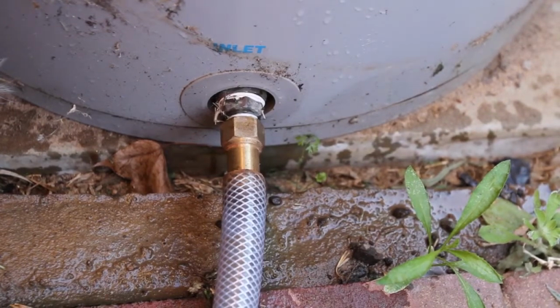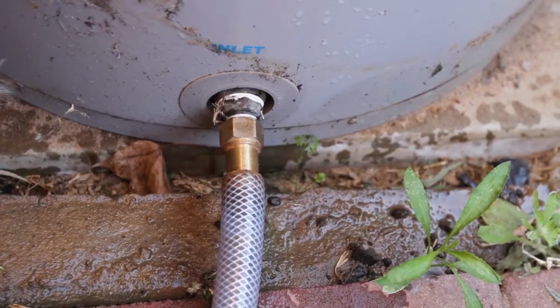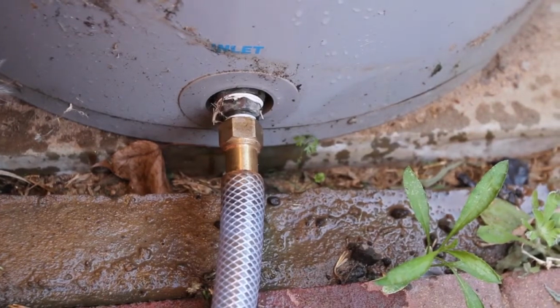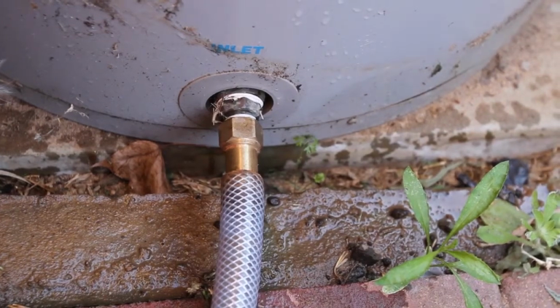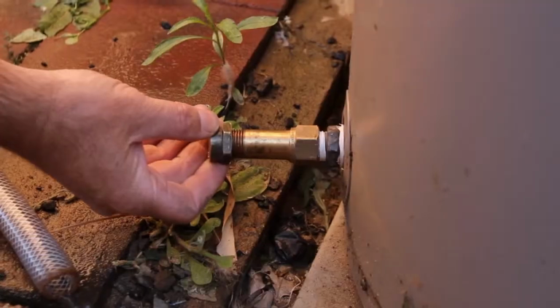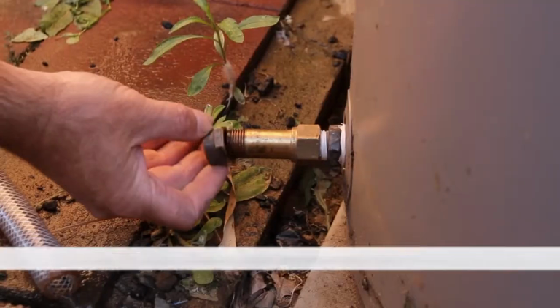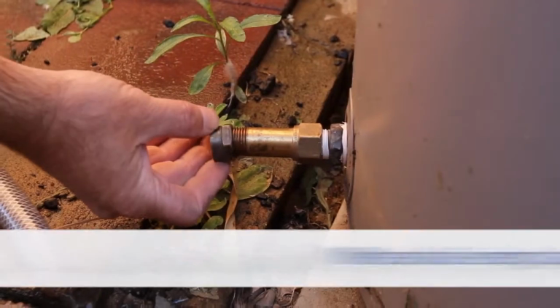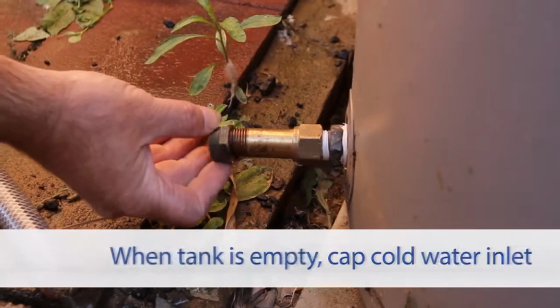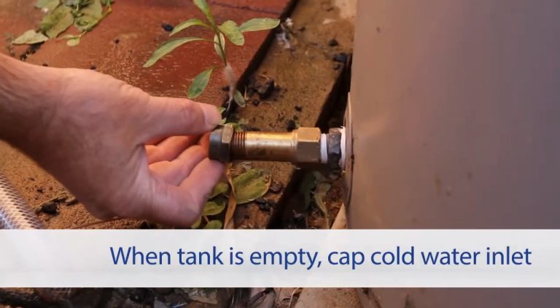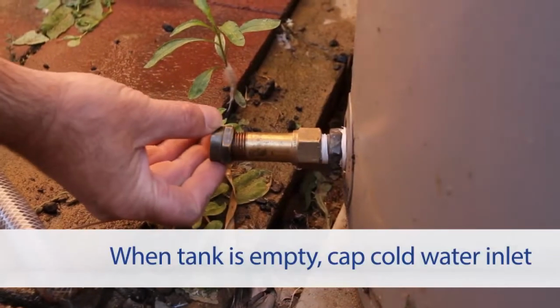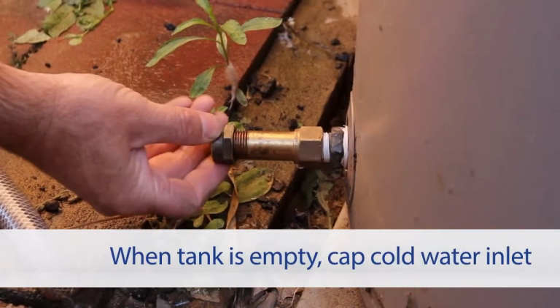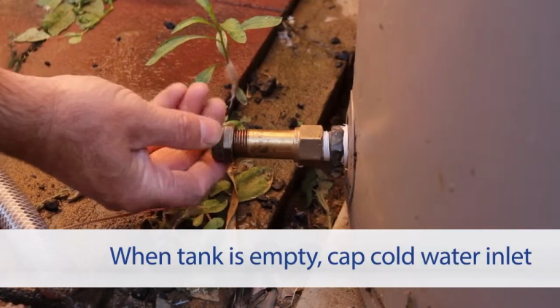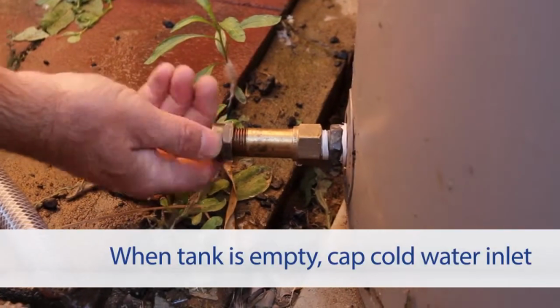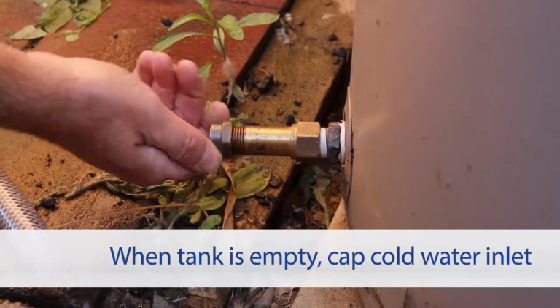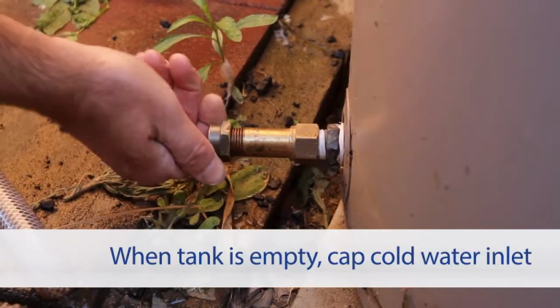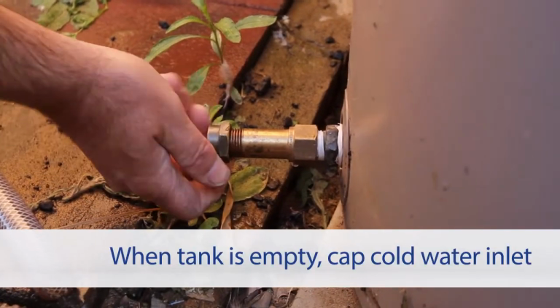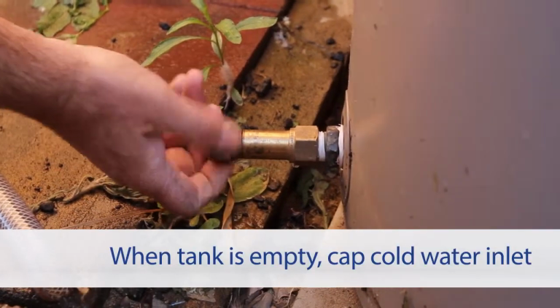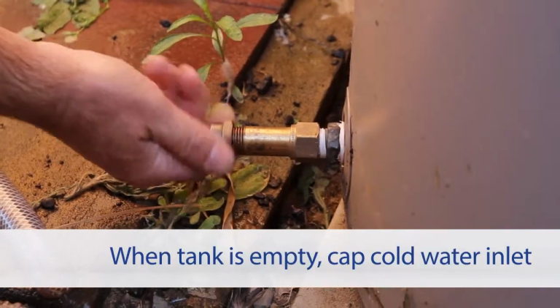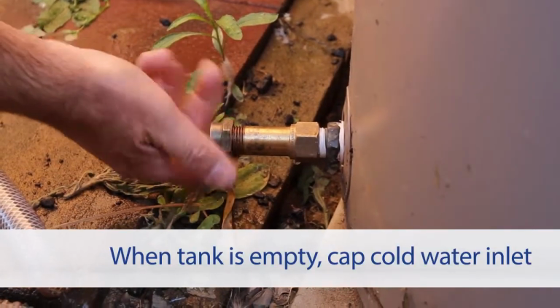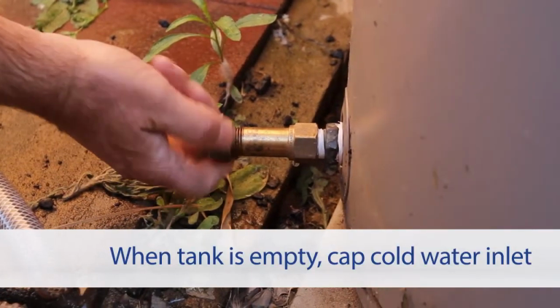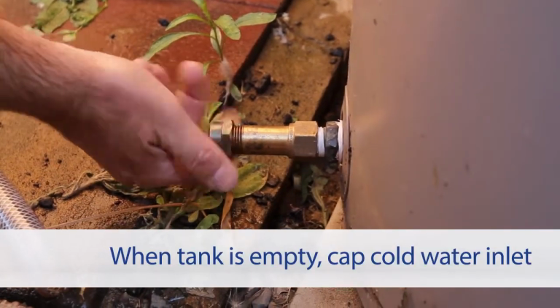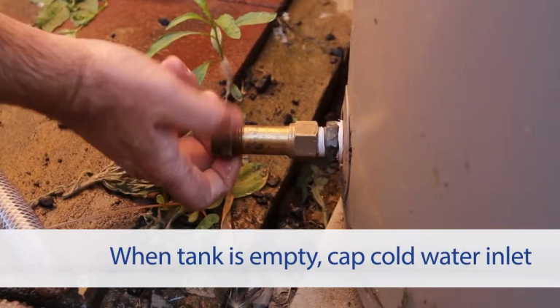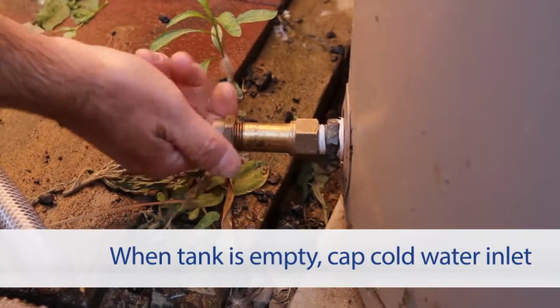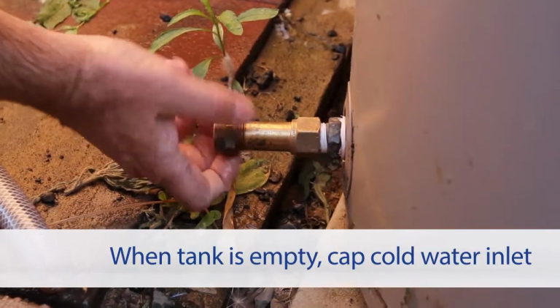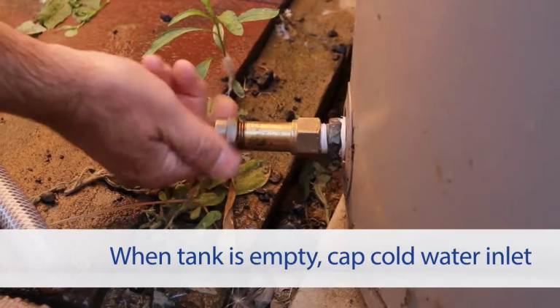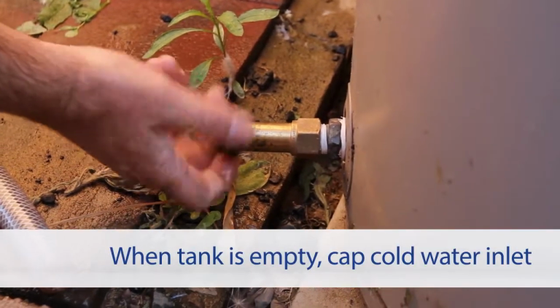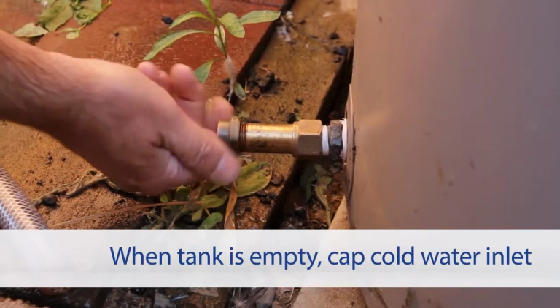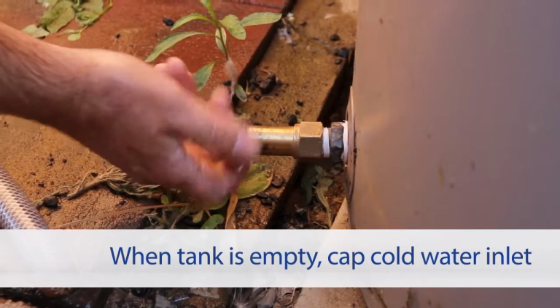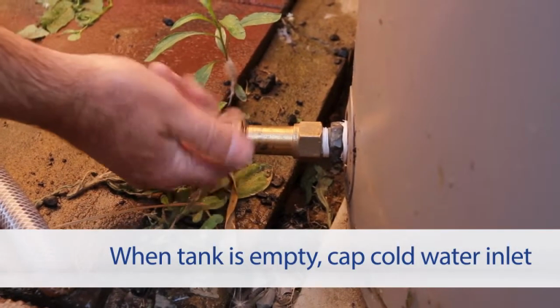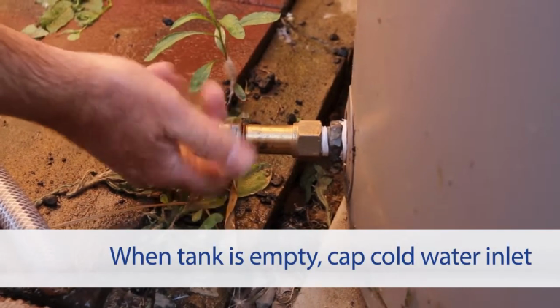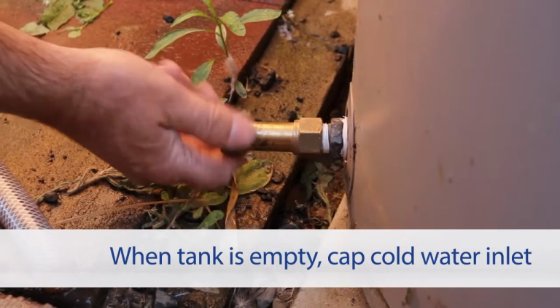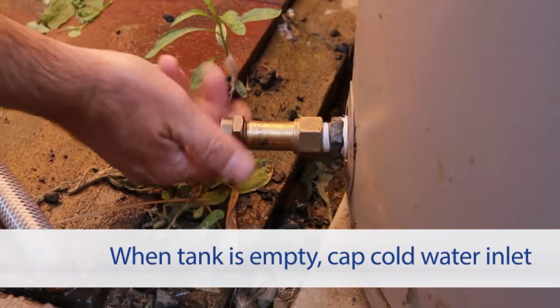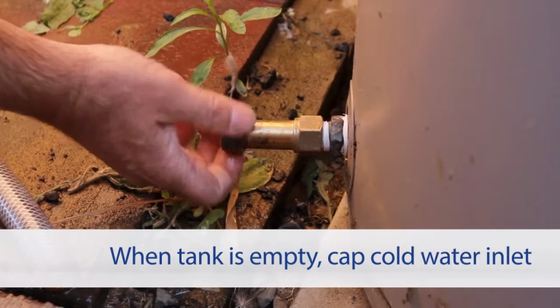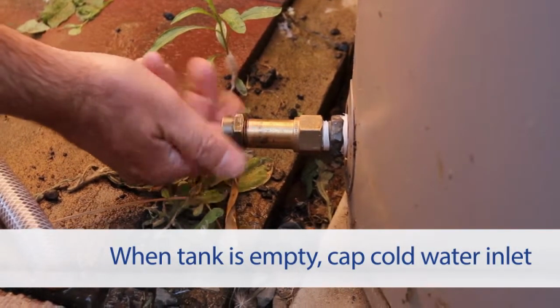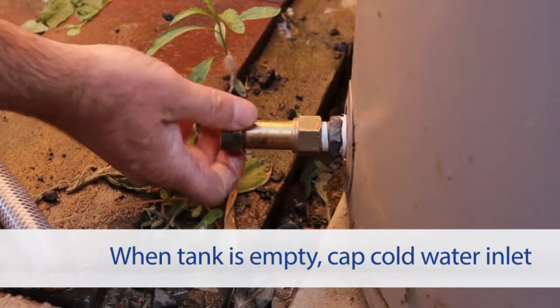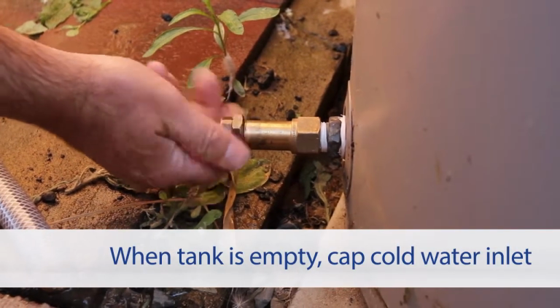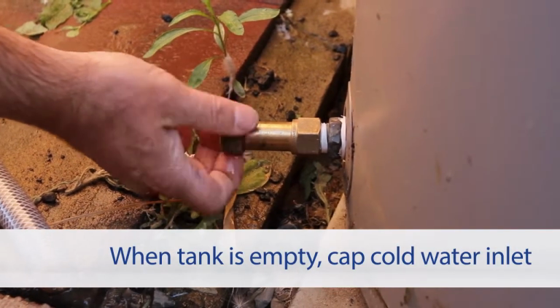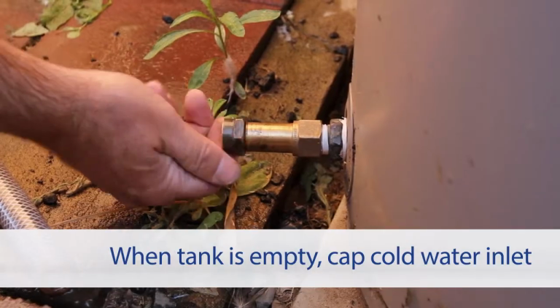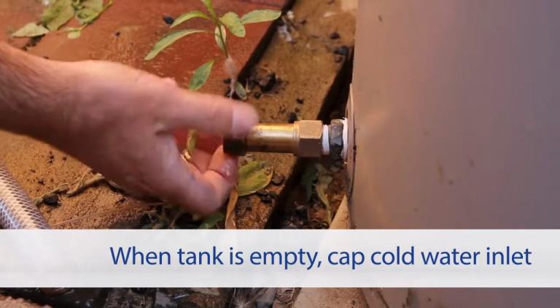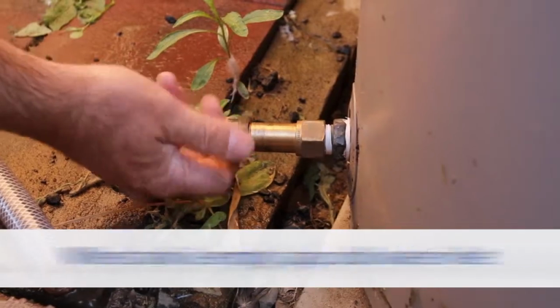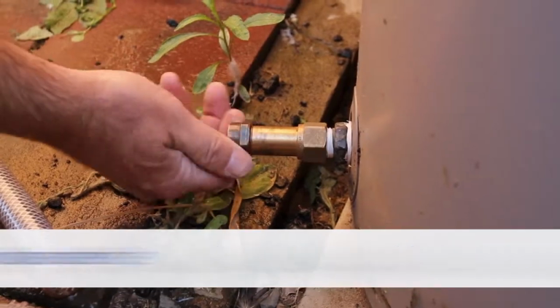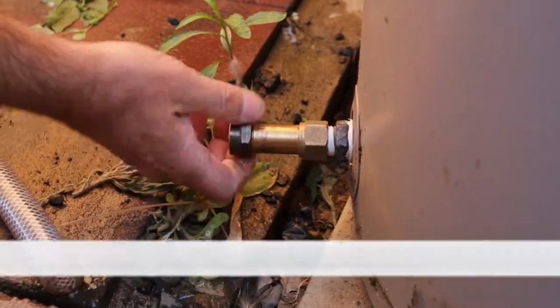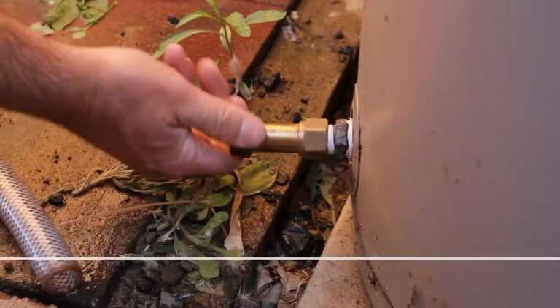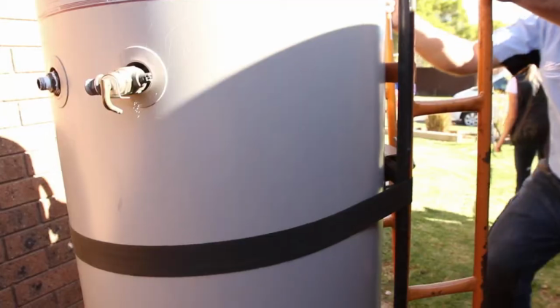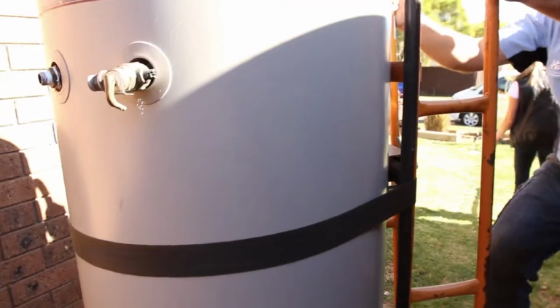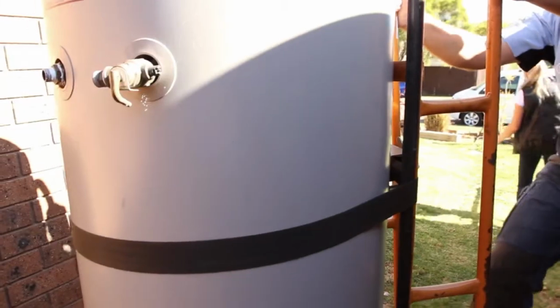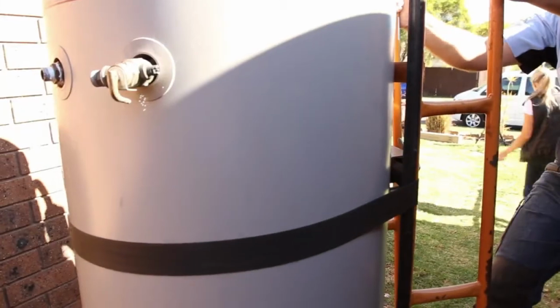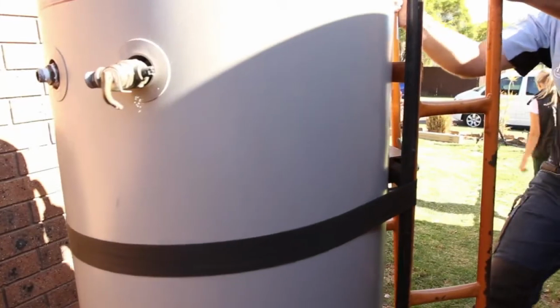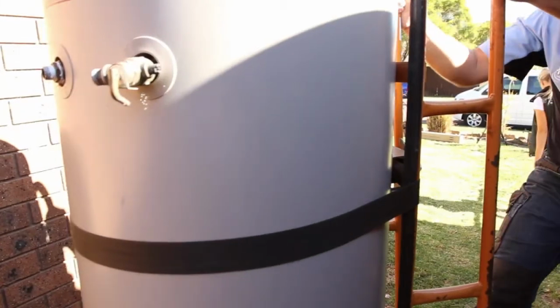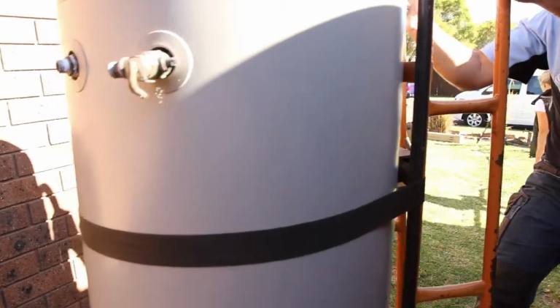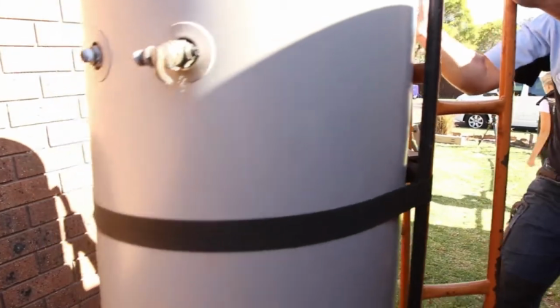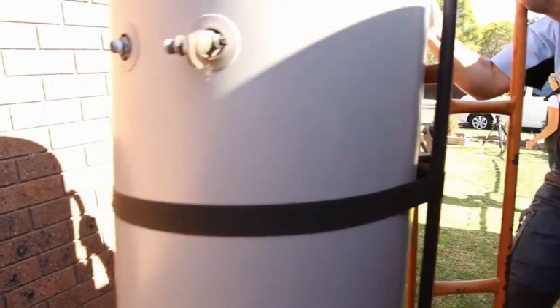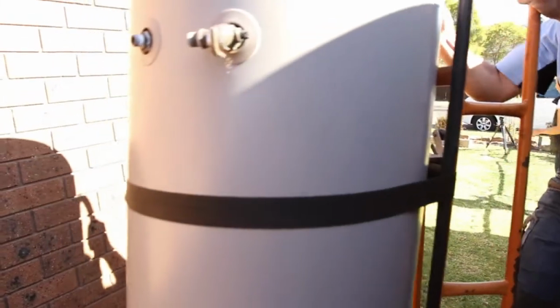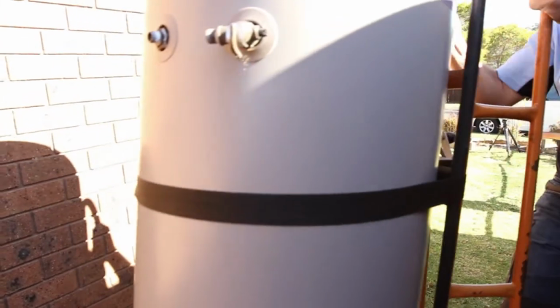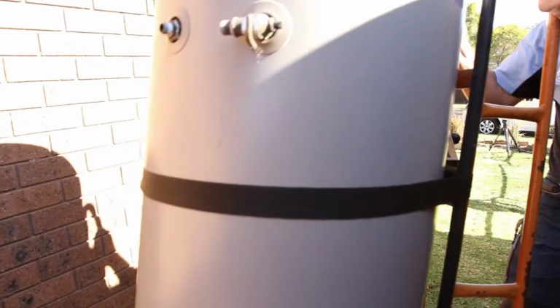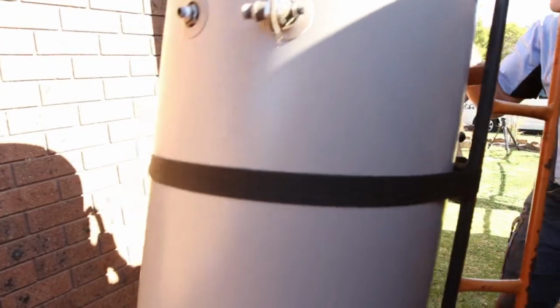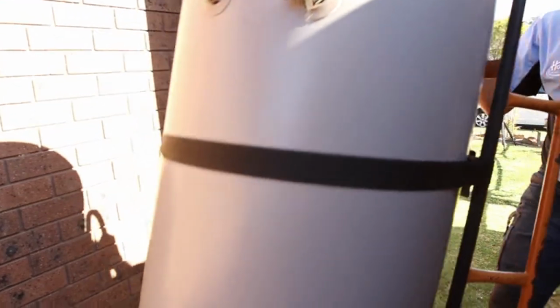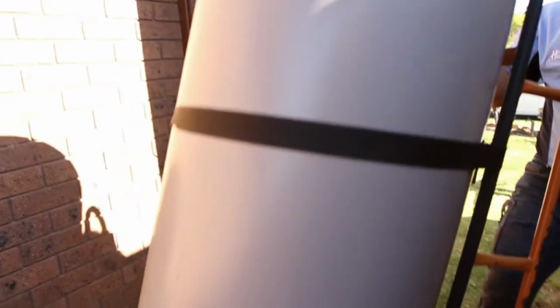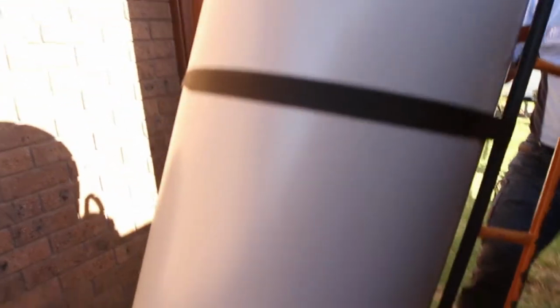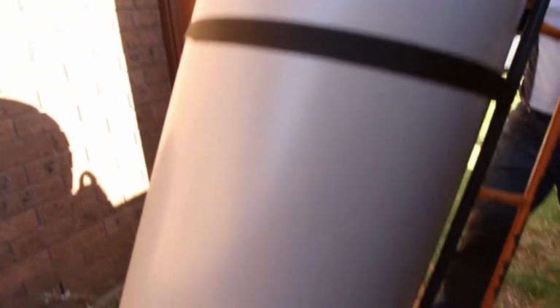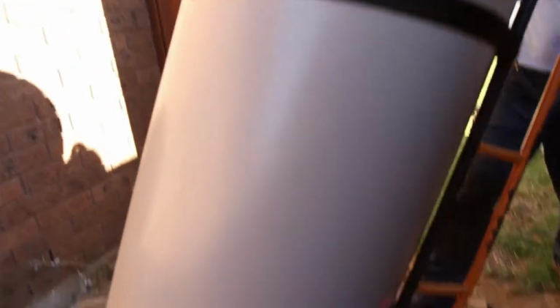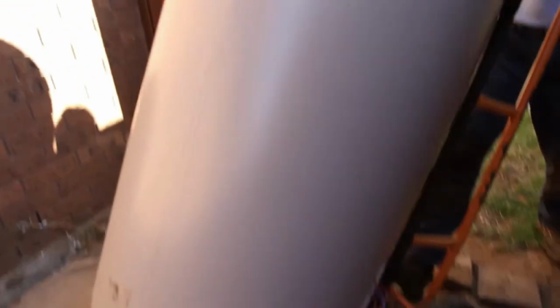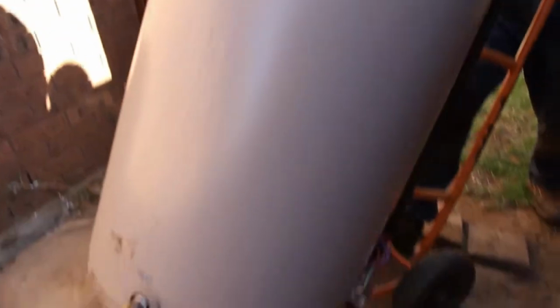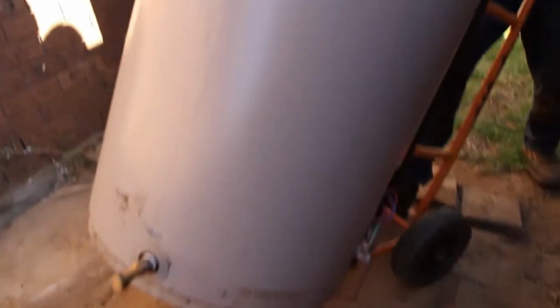Once the hot water system is completely empty, cut the cold water inlet and then safely remove the tank for disposal.